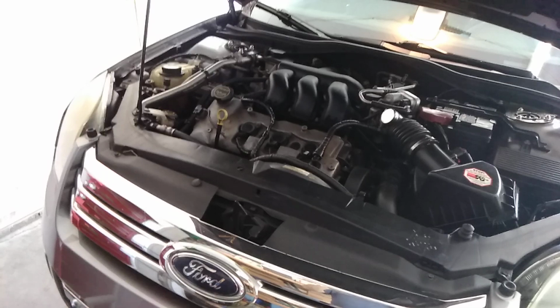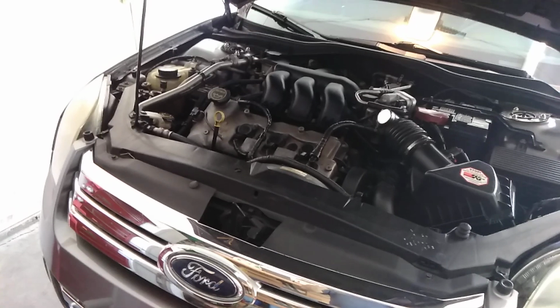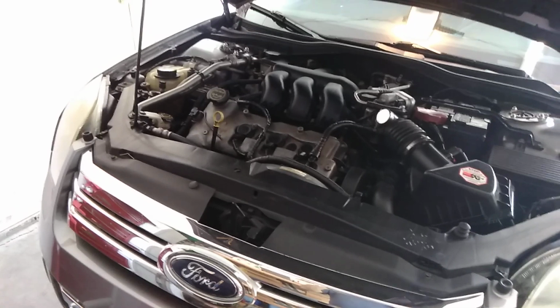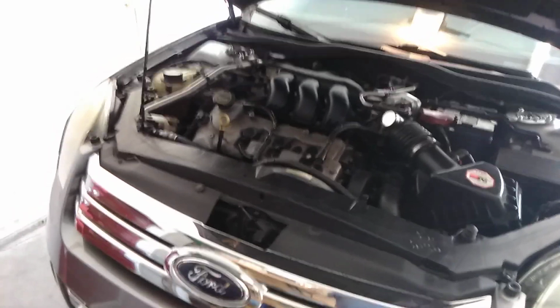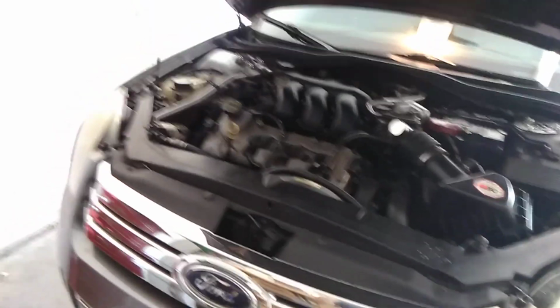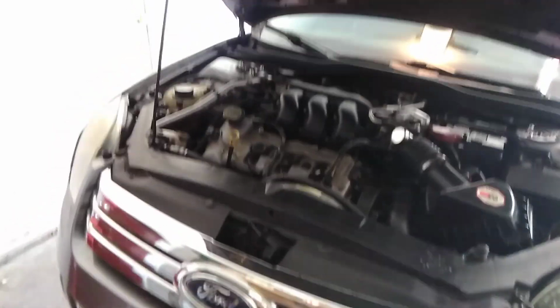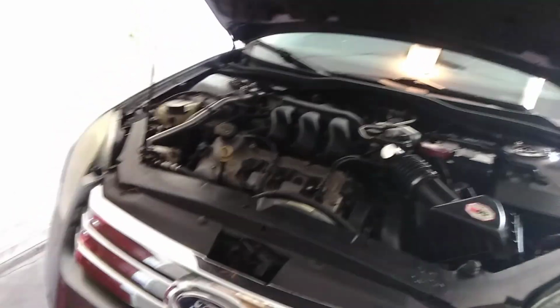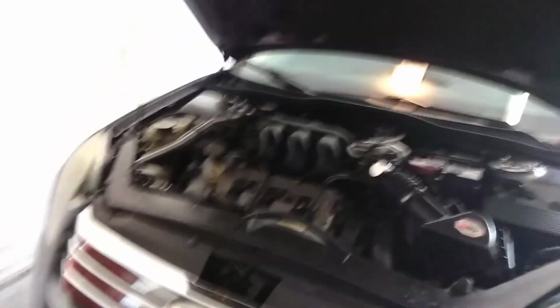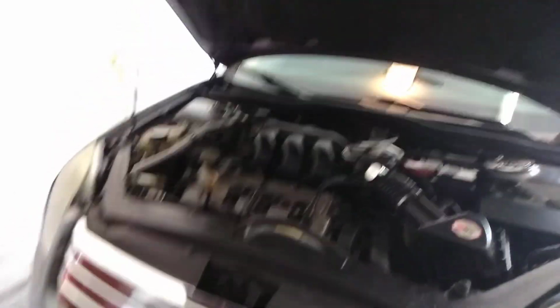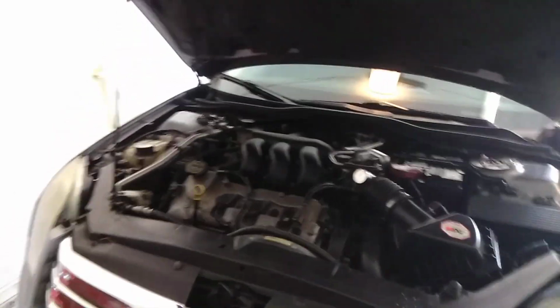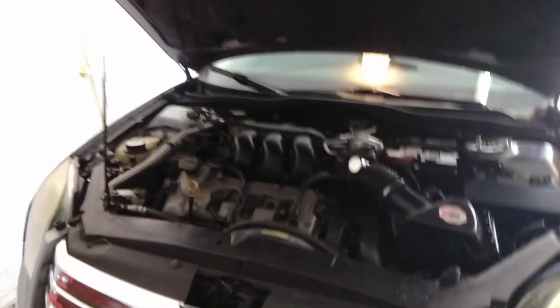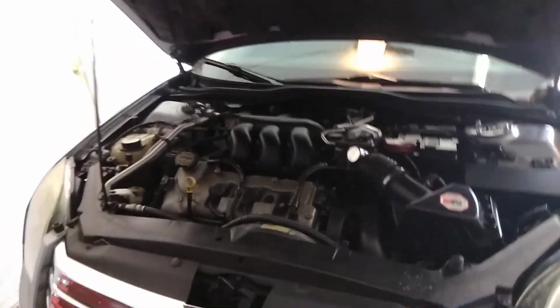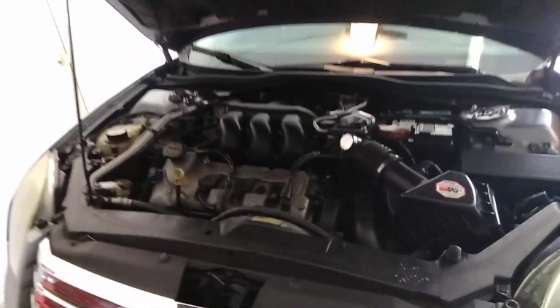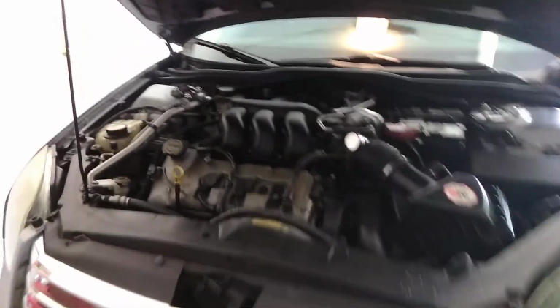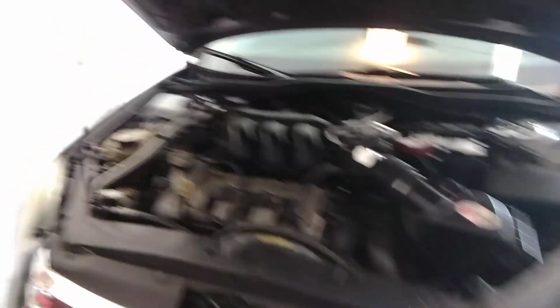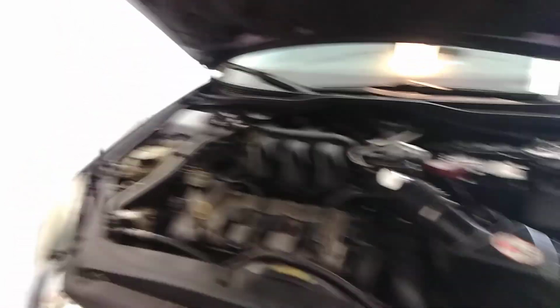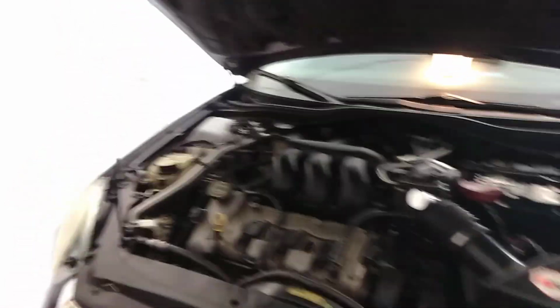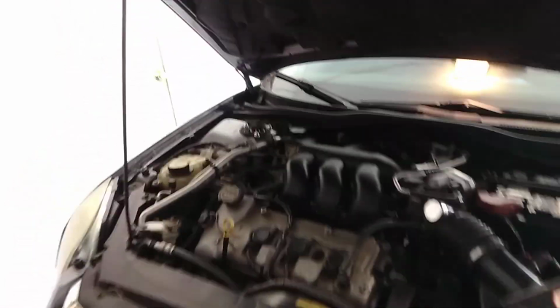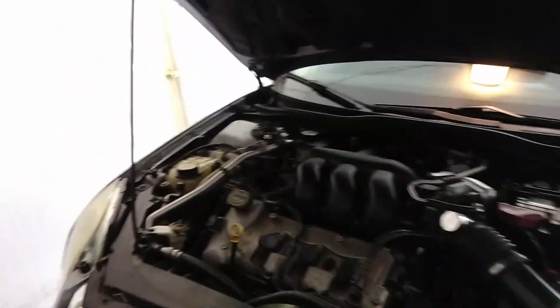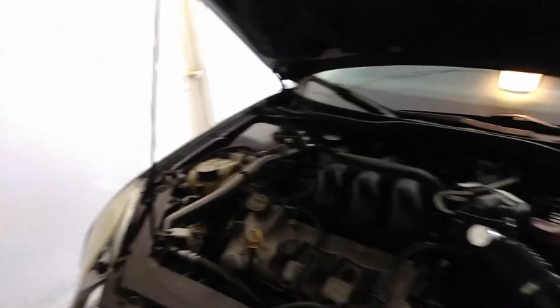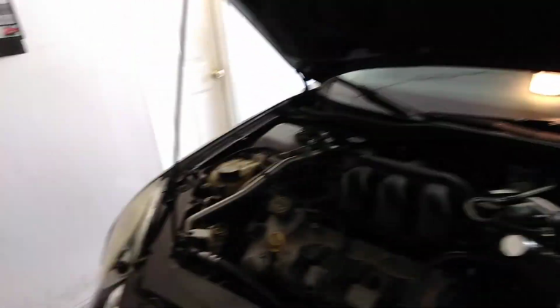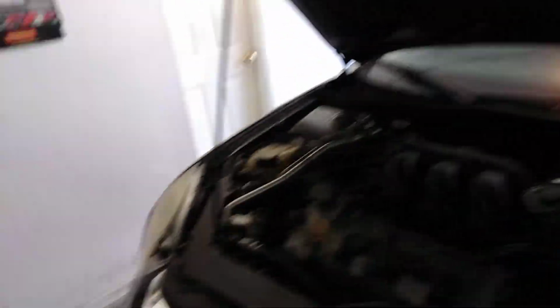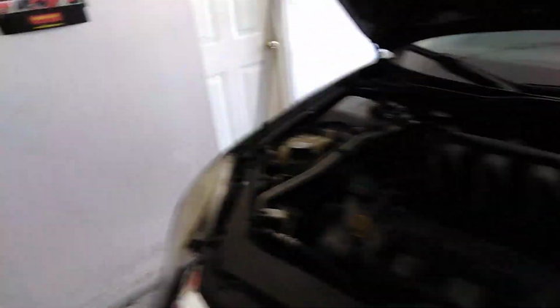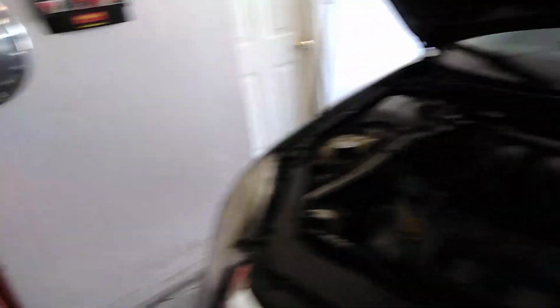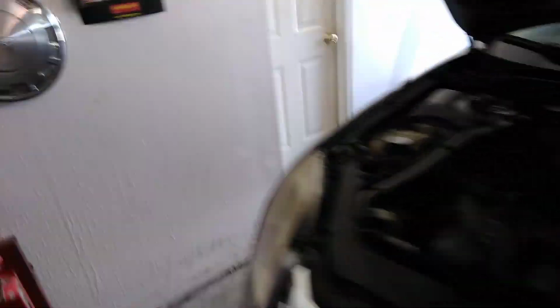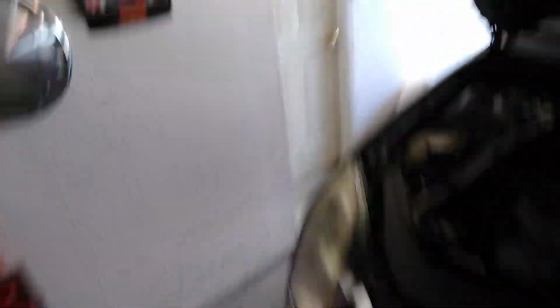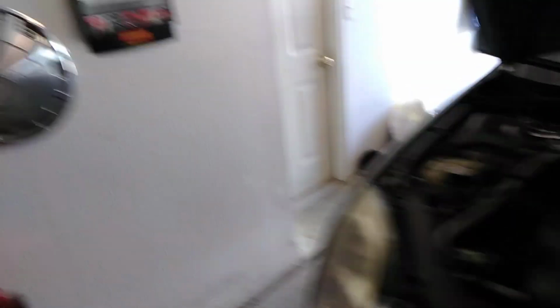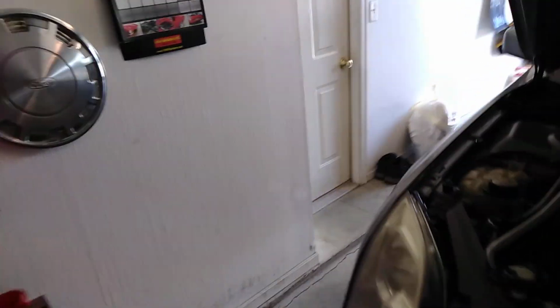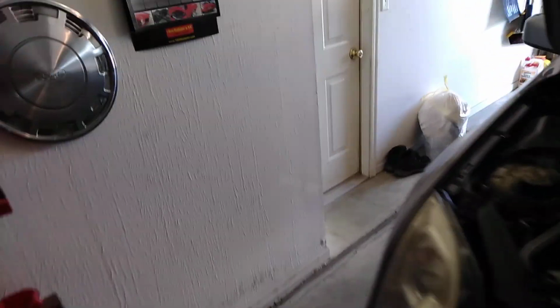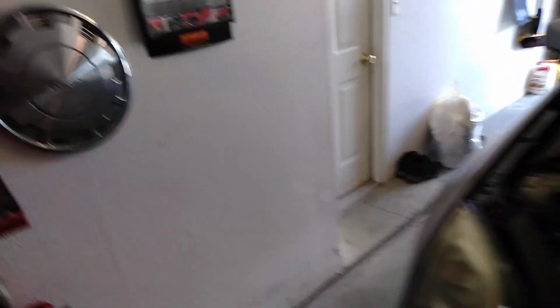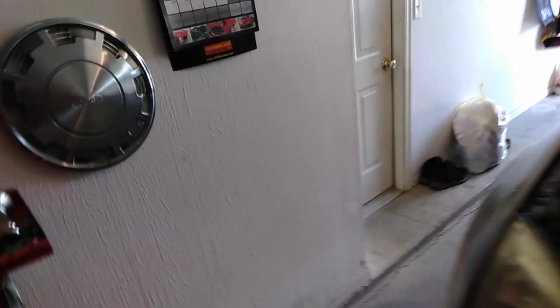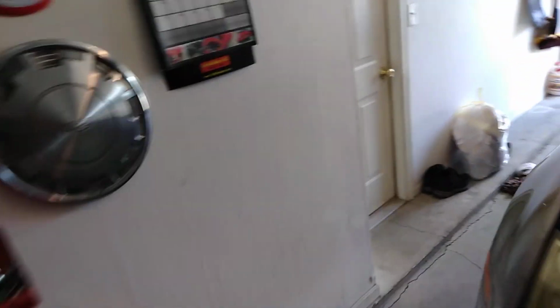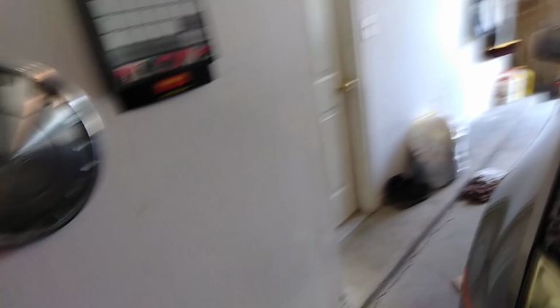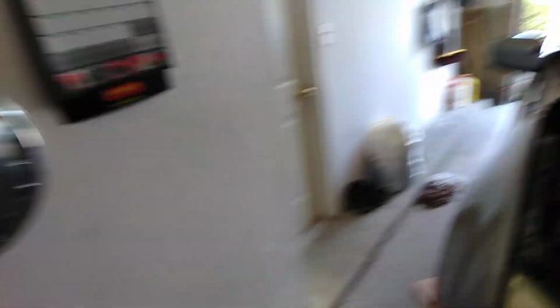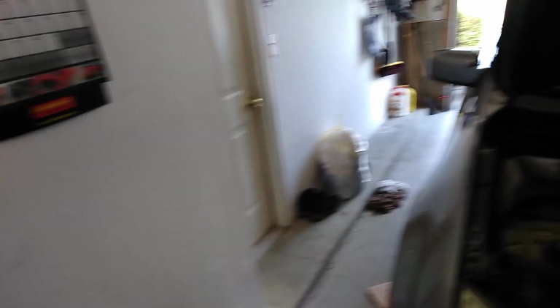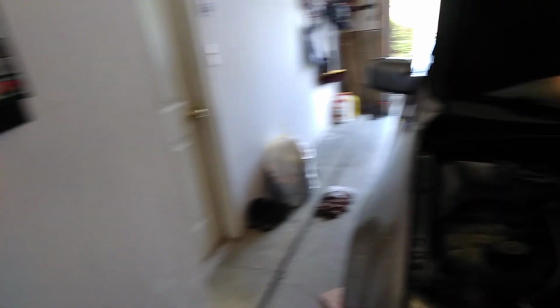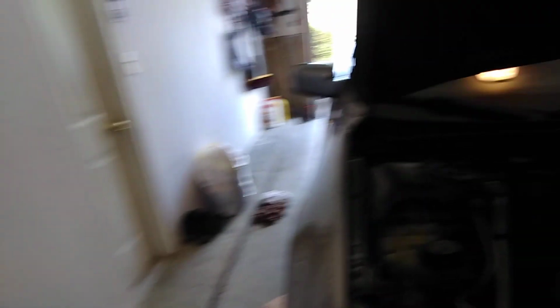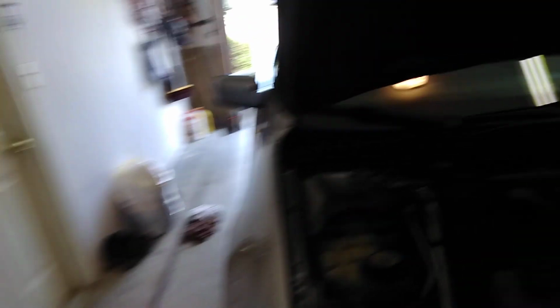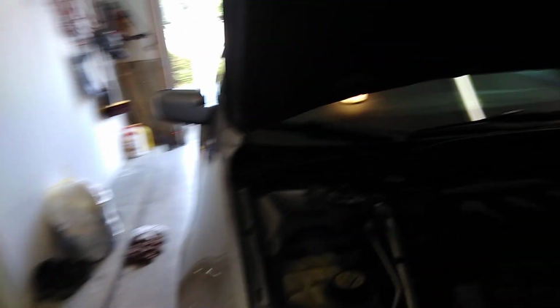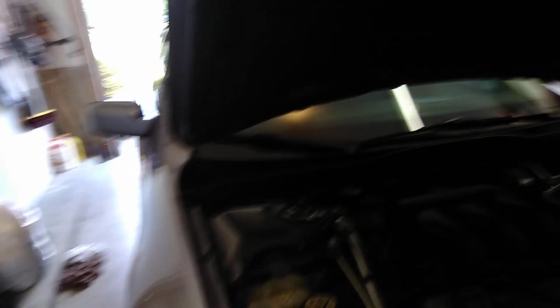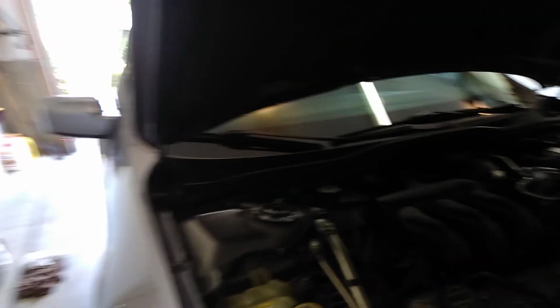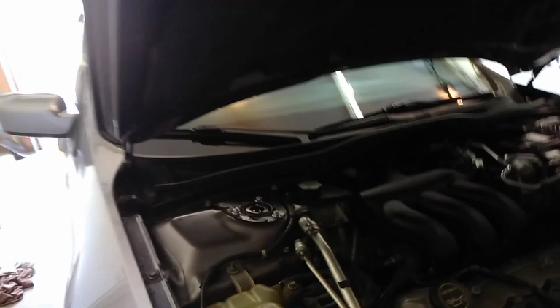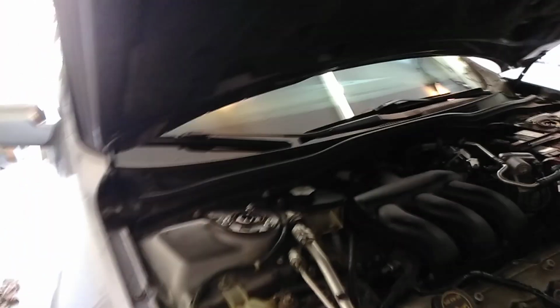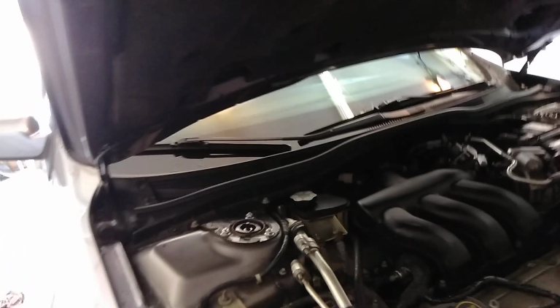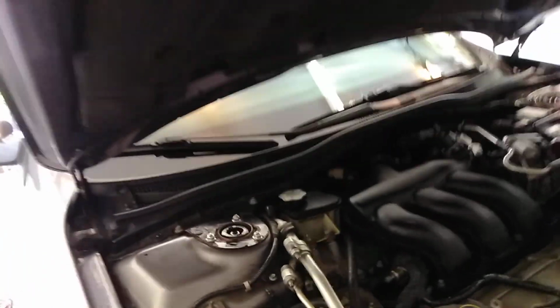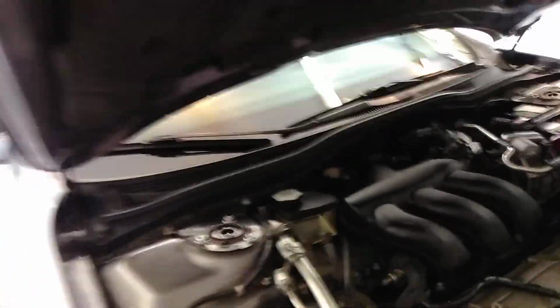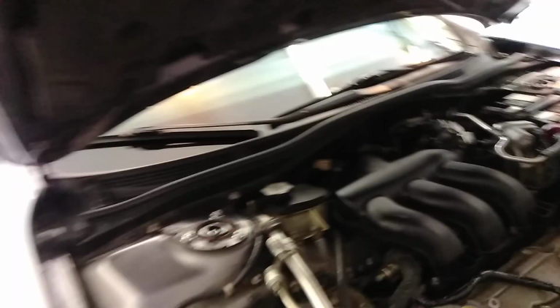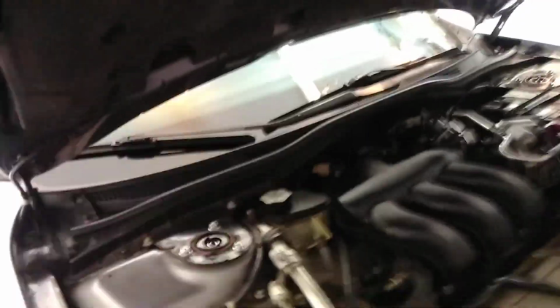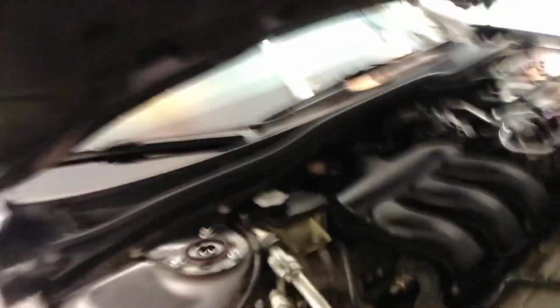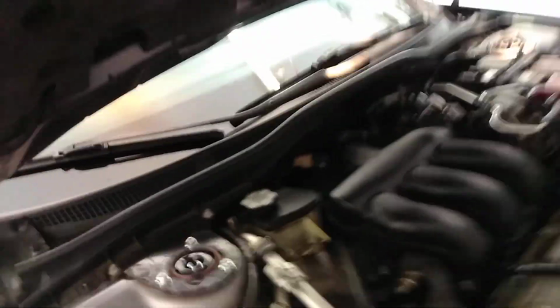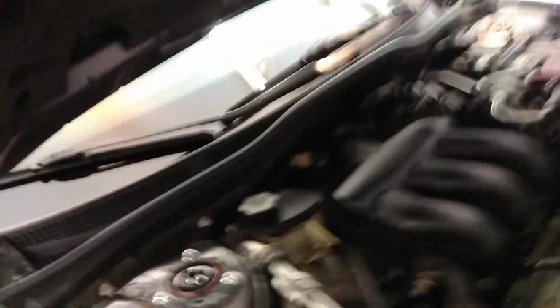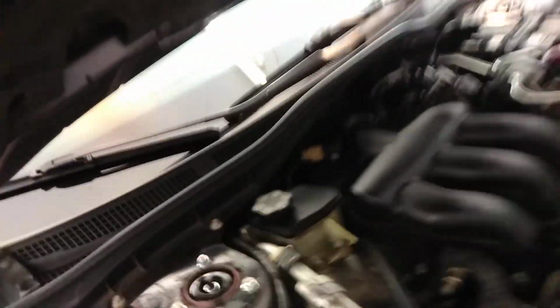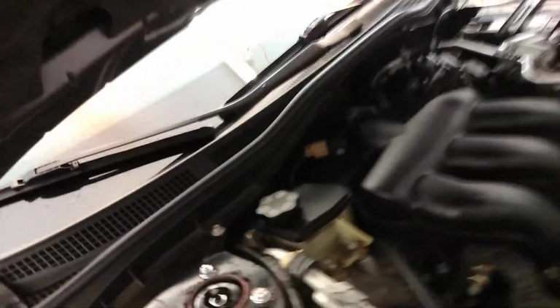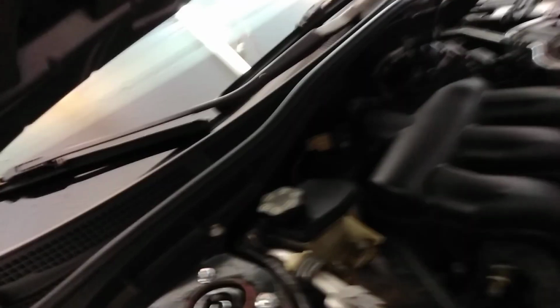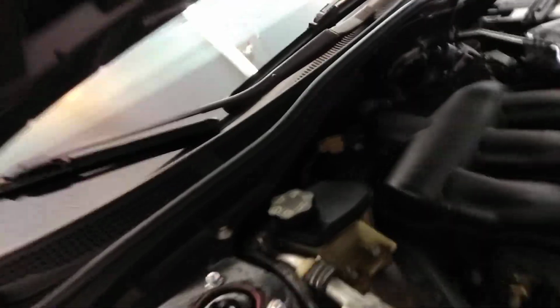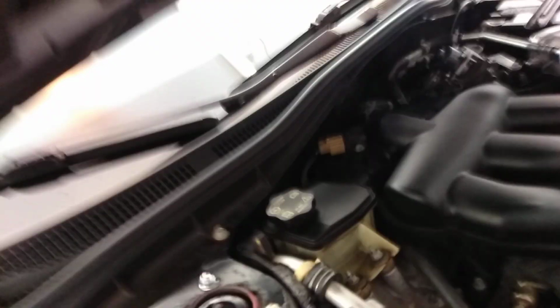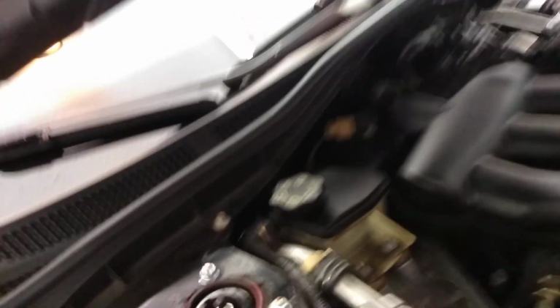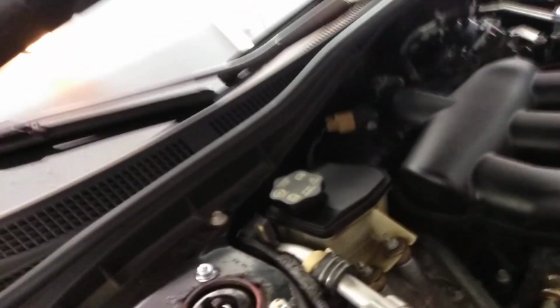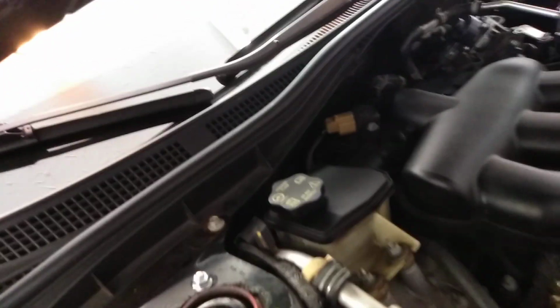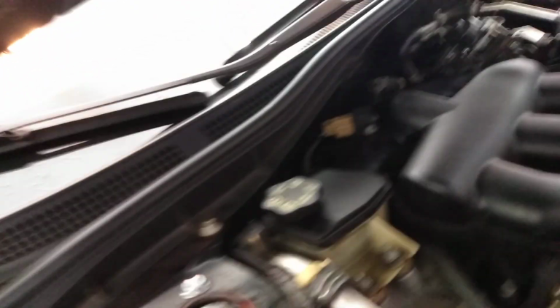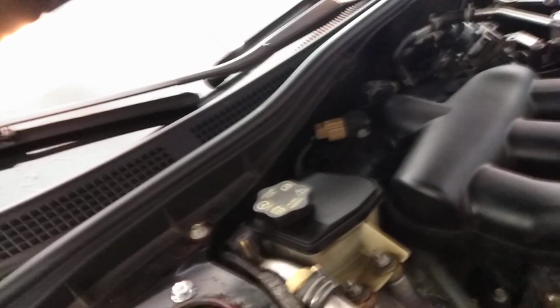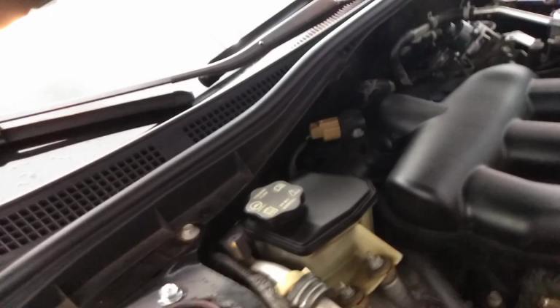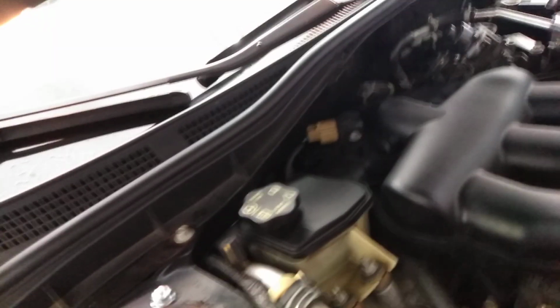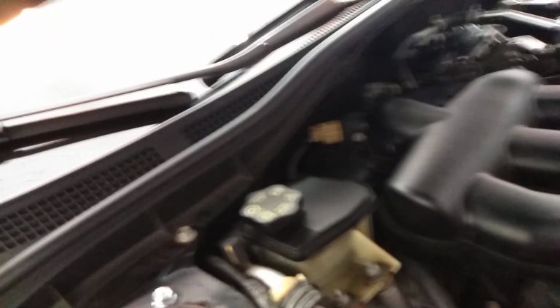Okay, 07 Fusion. It's summertime, it's hot. Feels like 100 degrees outside.